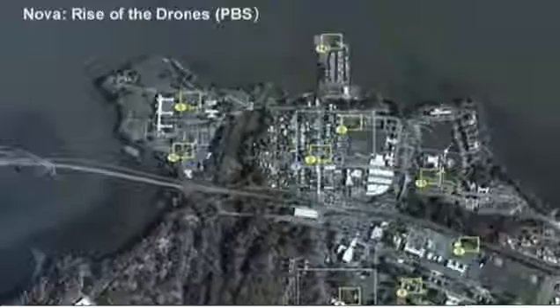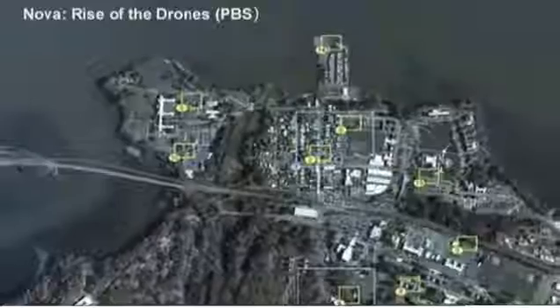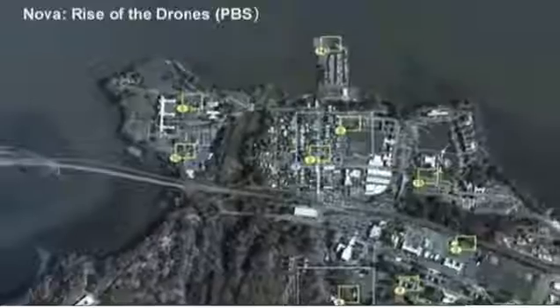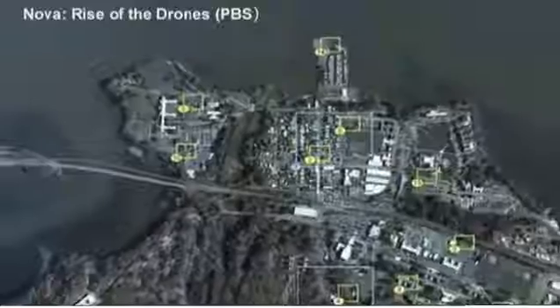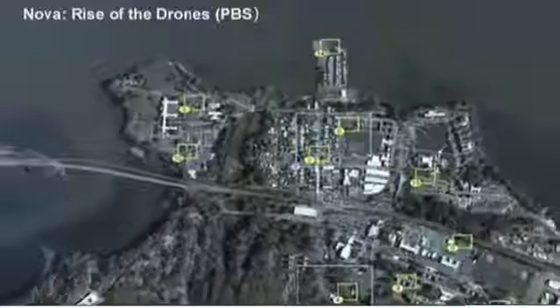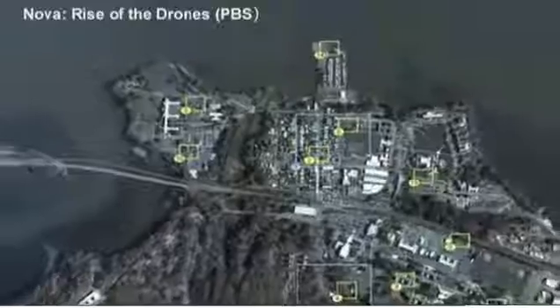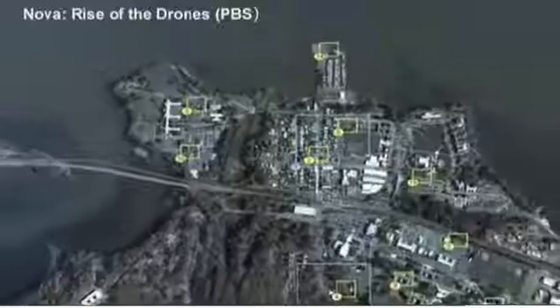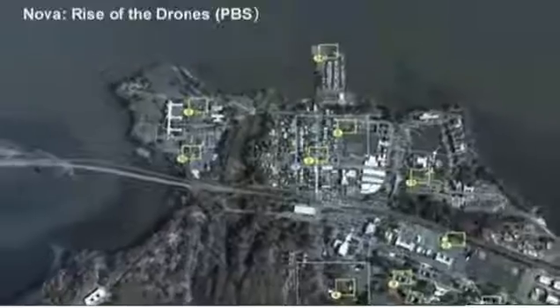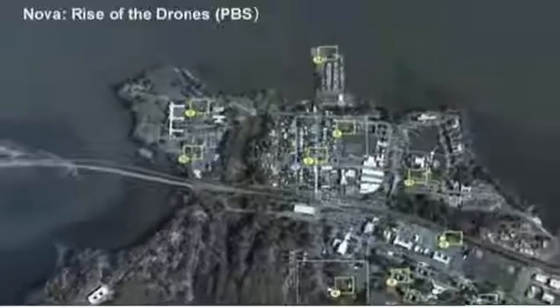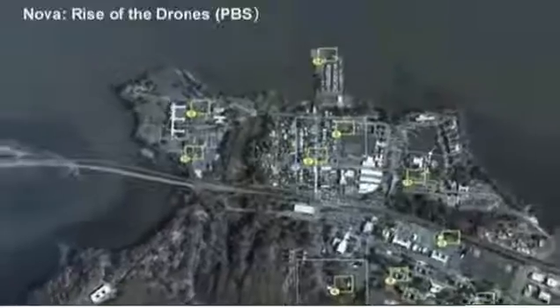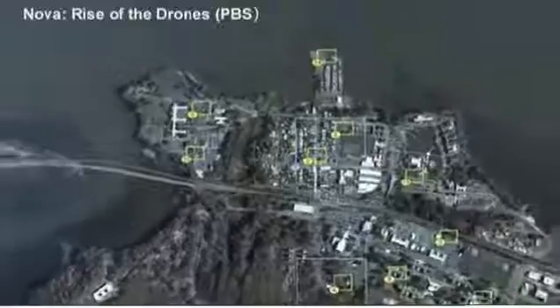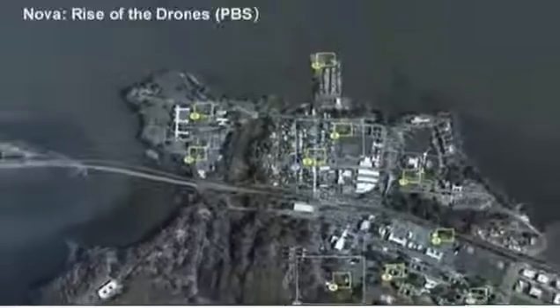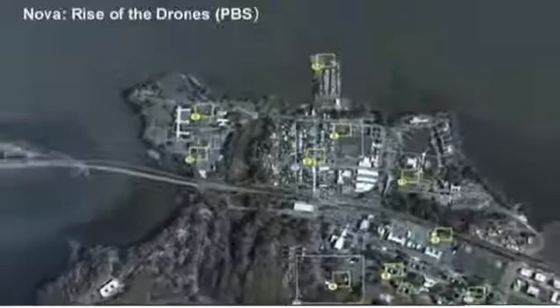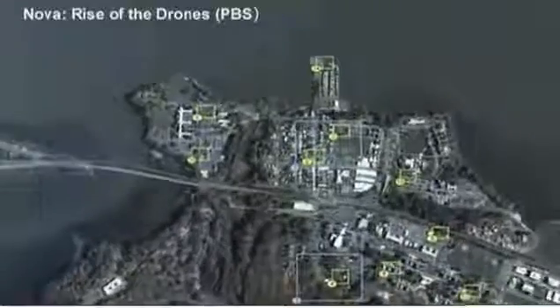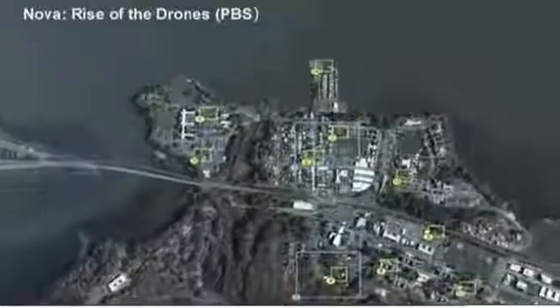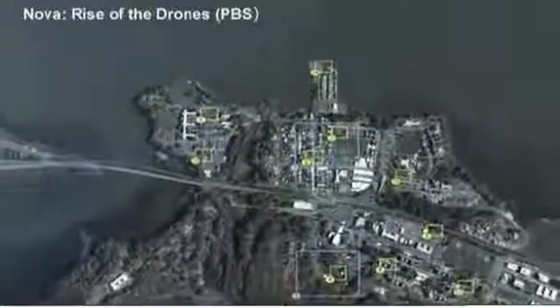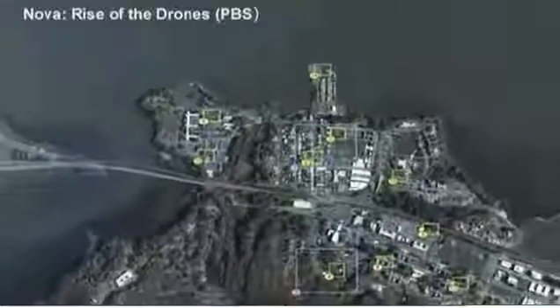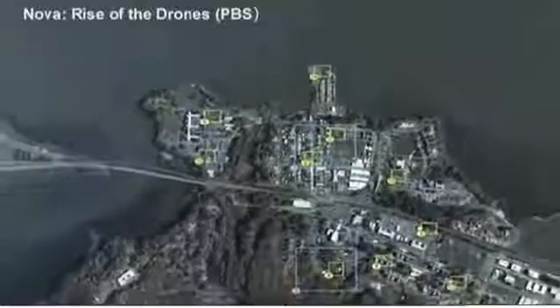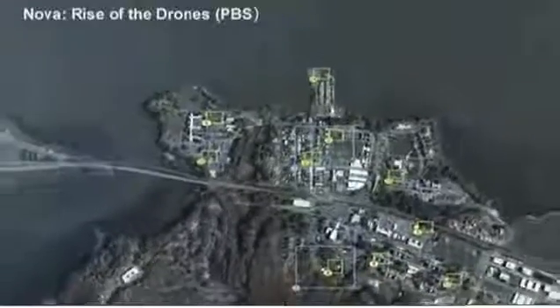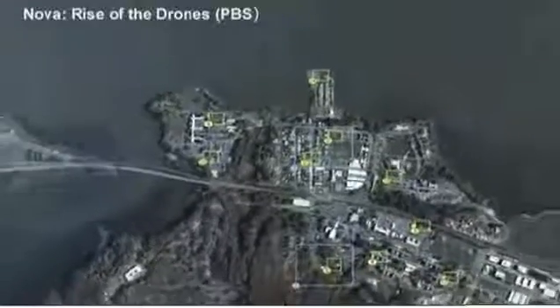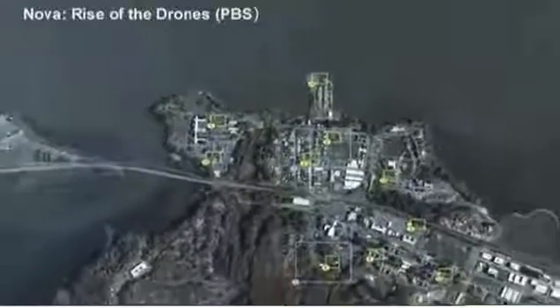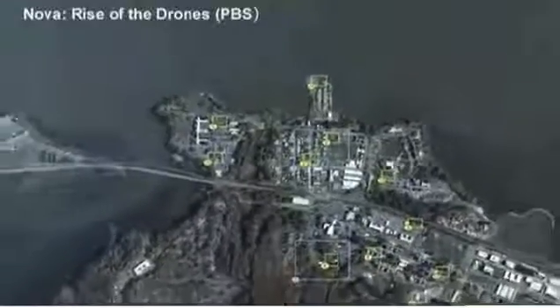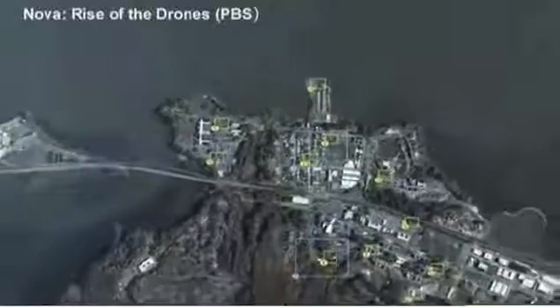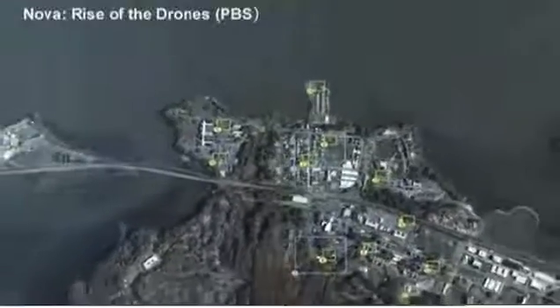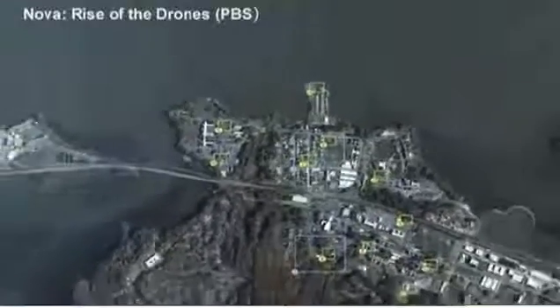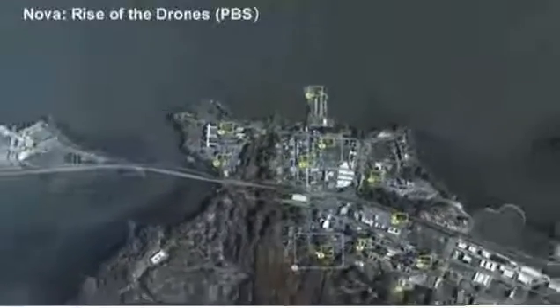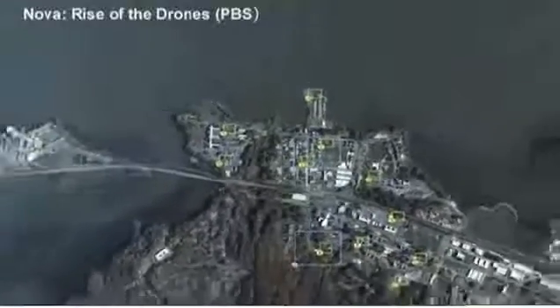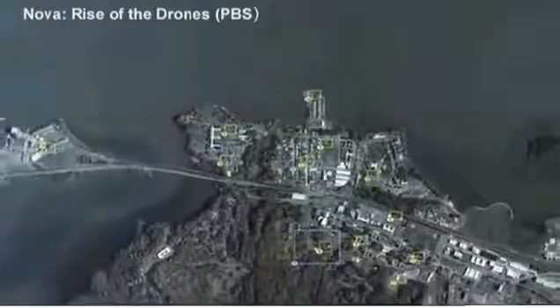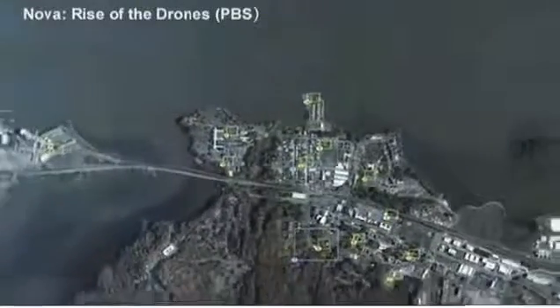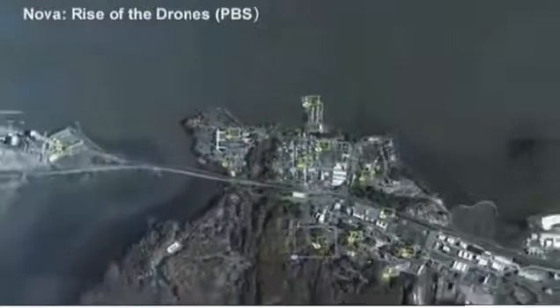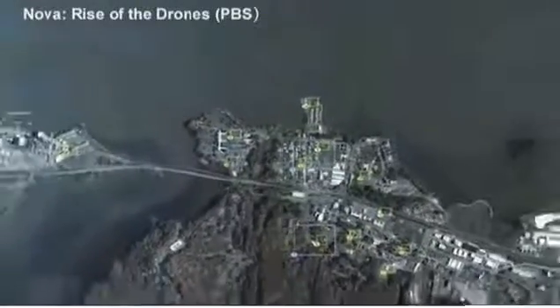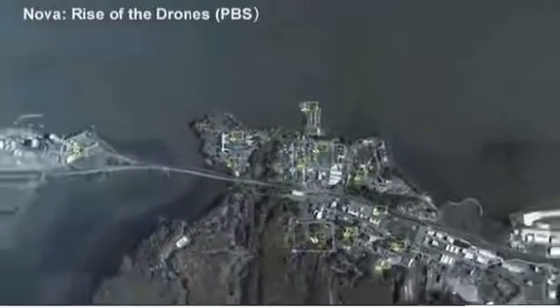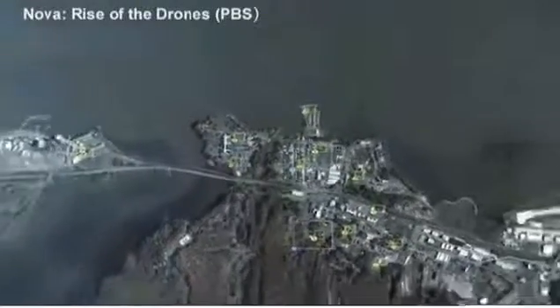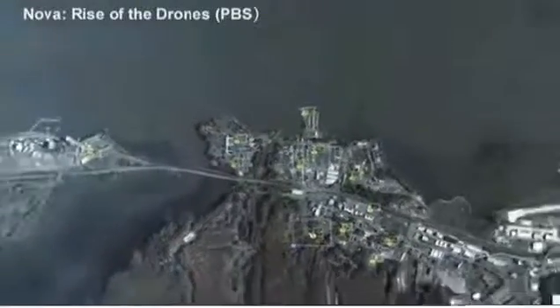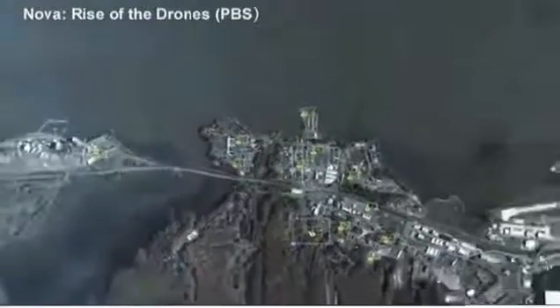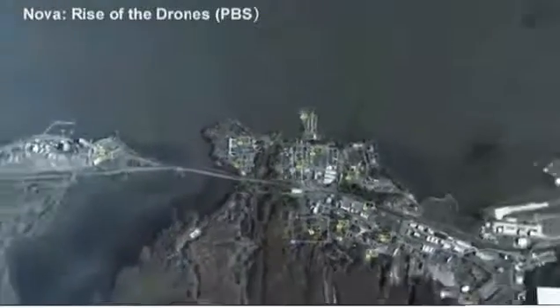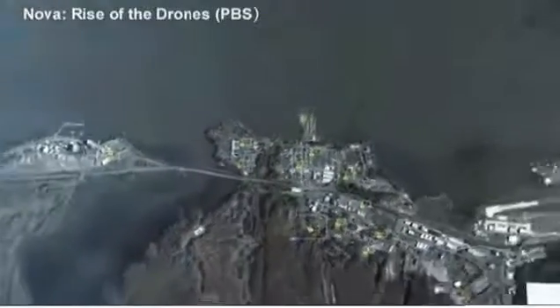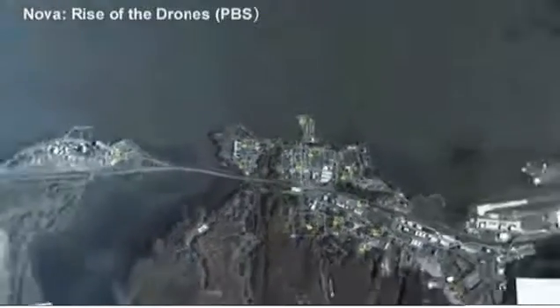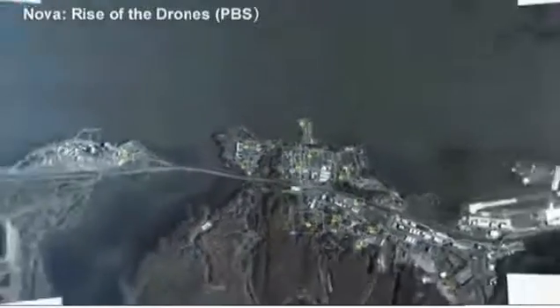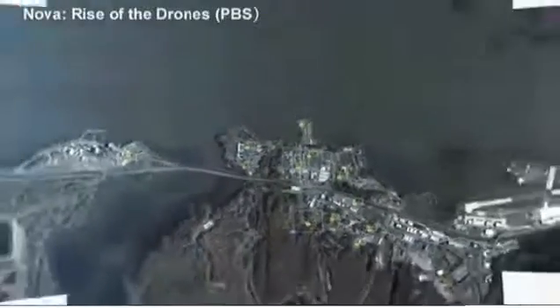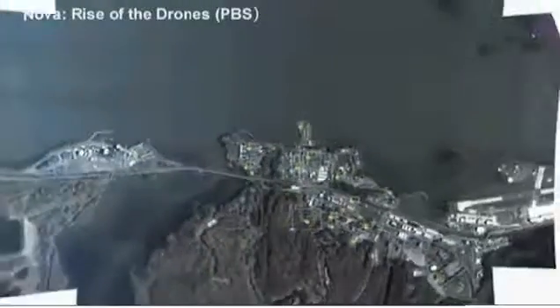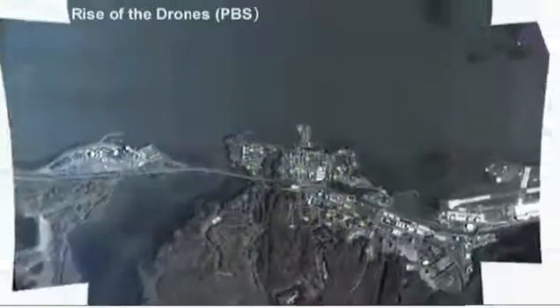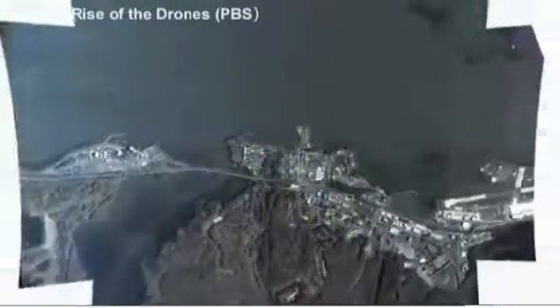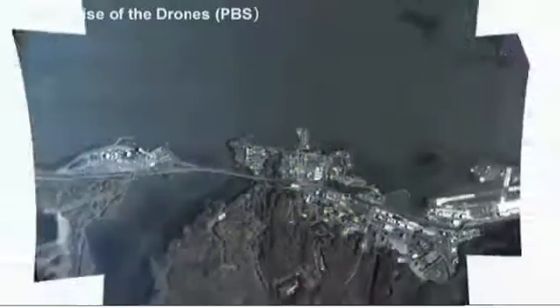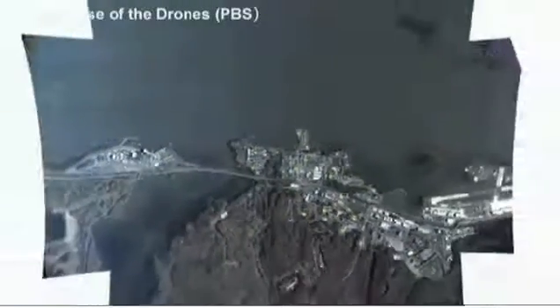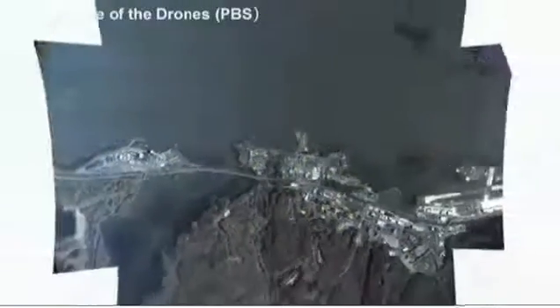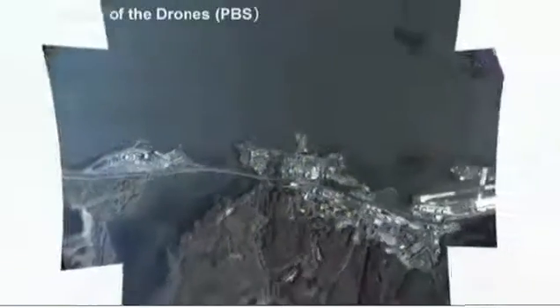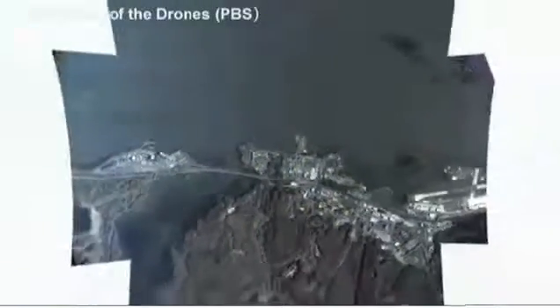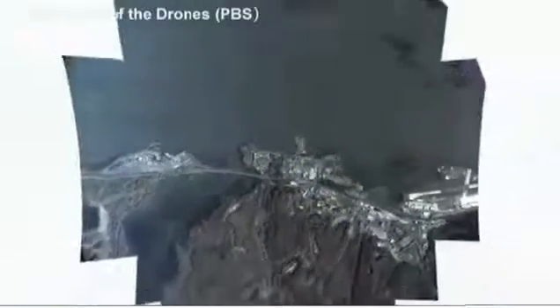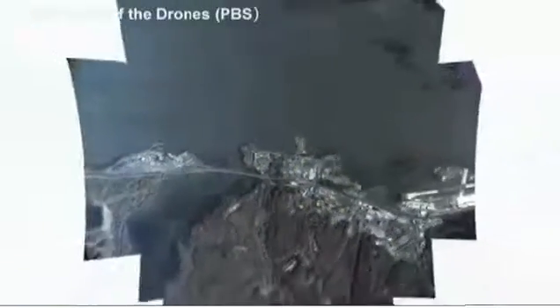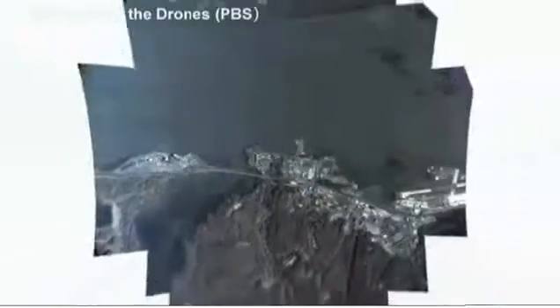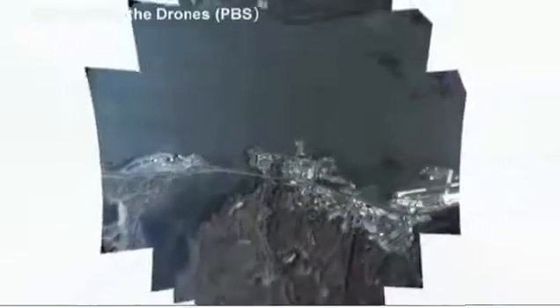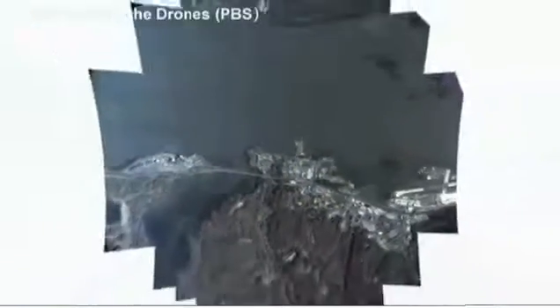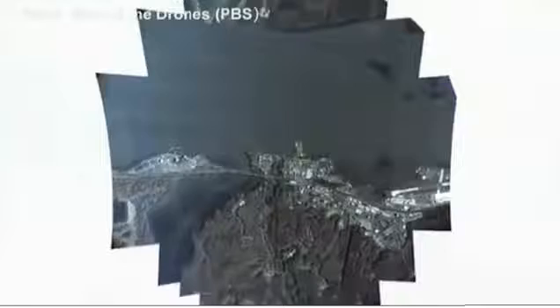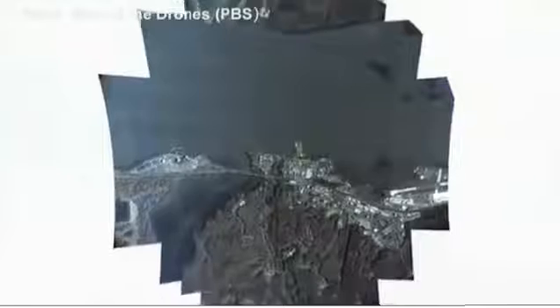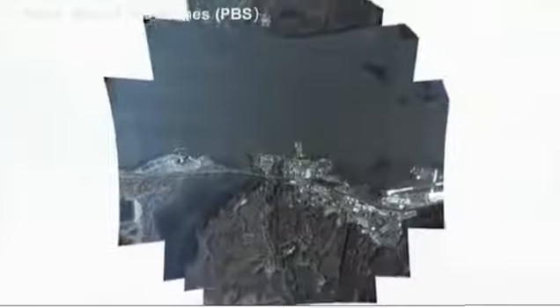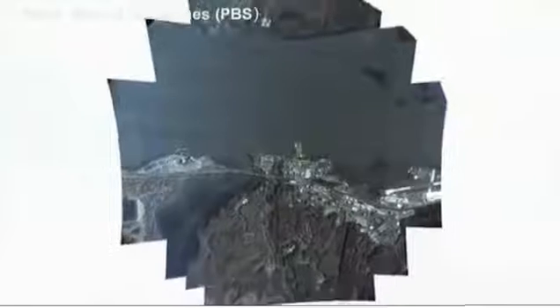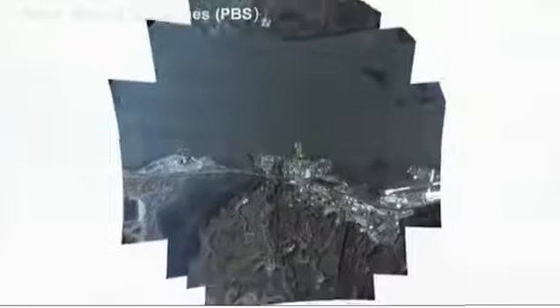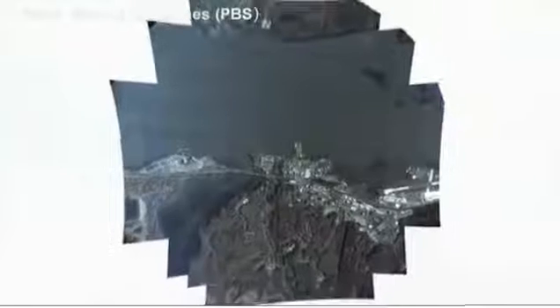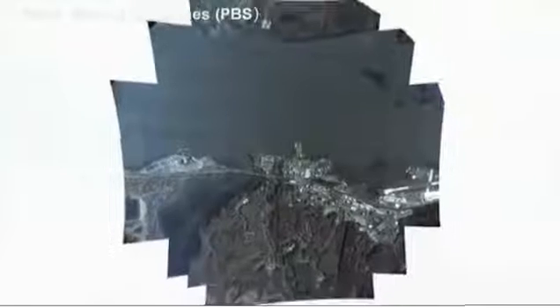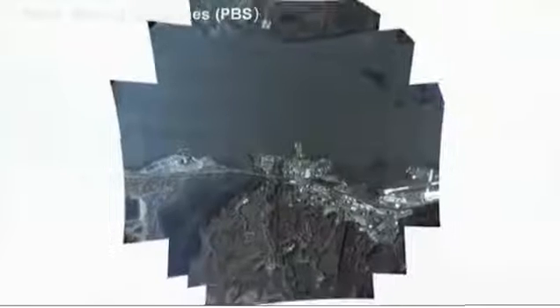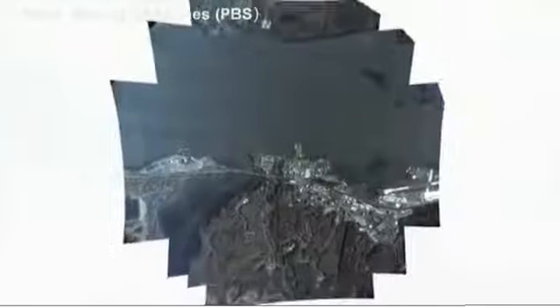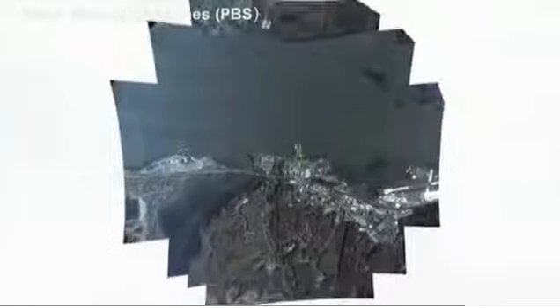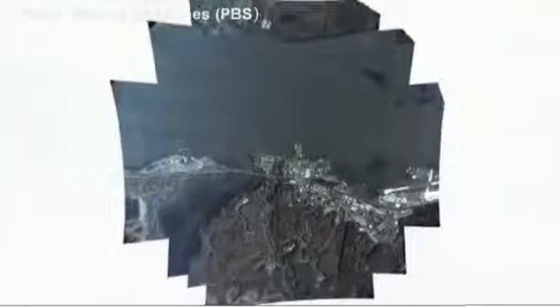This image was taken 17,500 feet above Quantico, Virginia and covers 15 square miles.